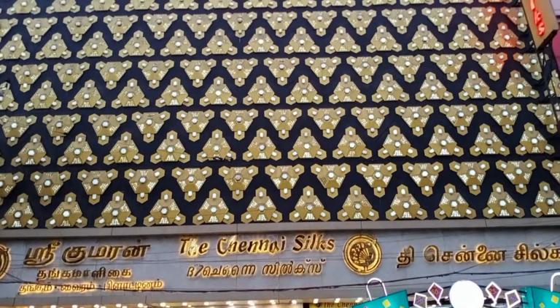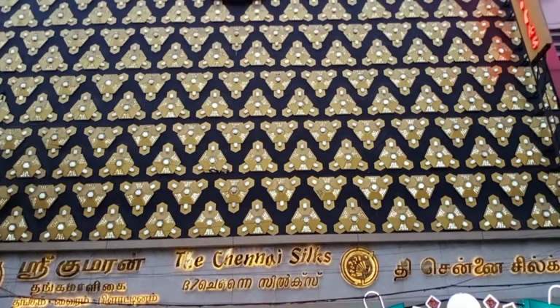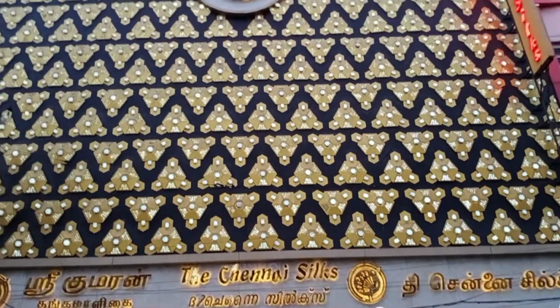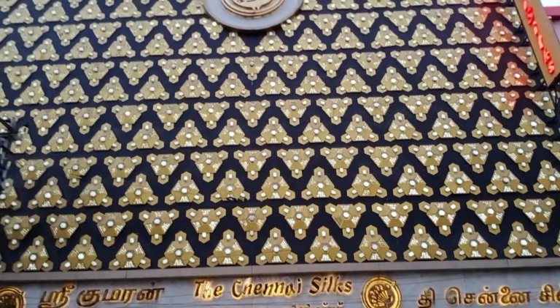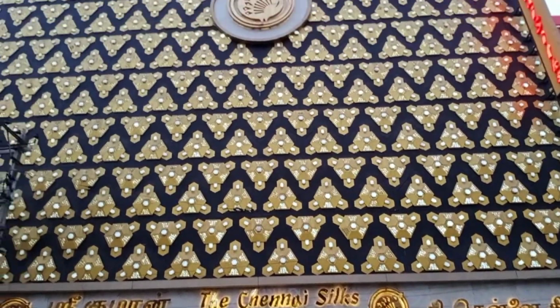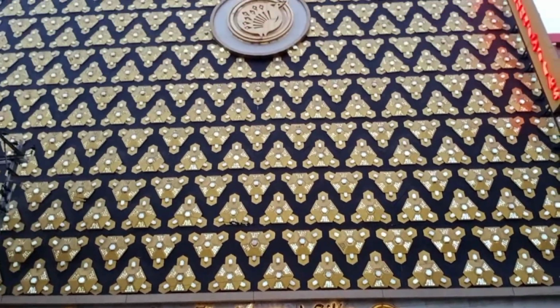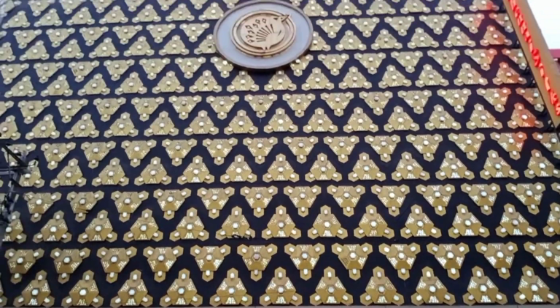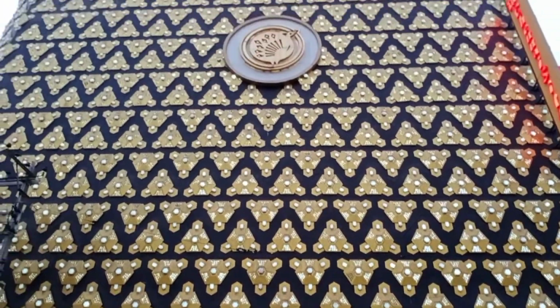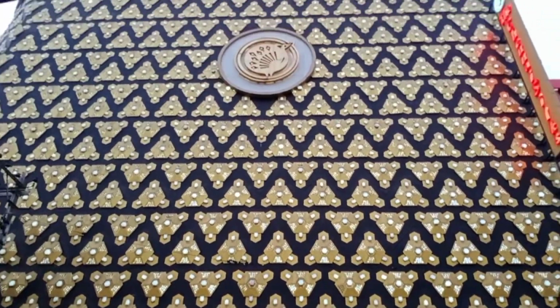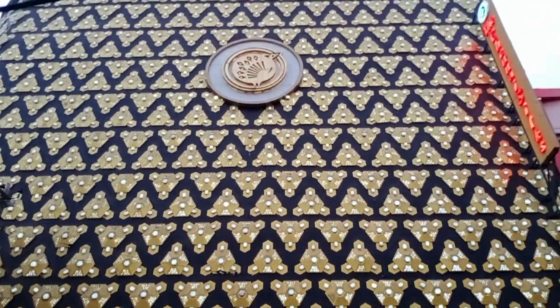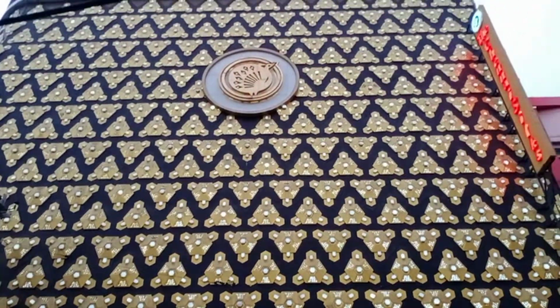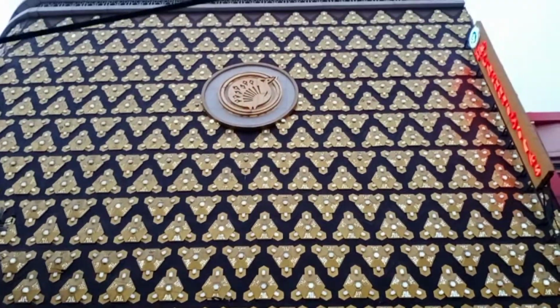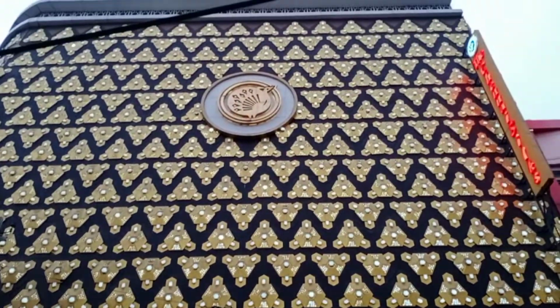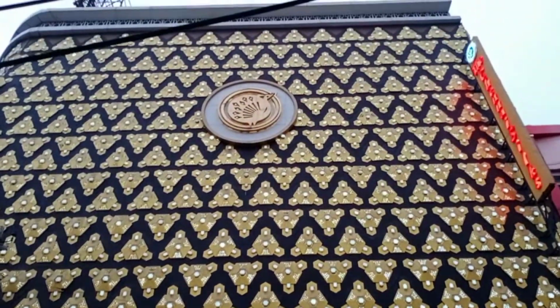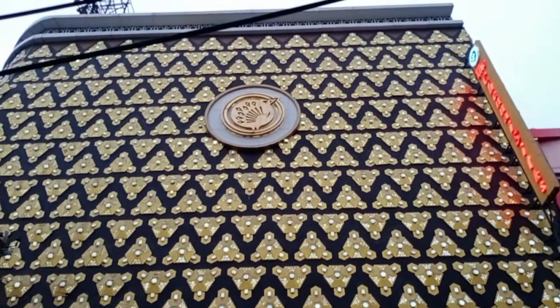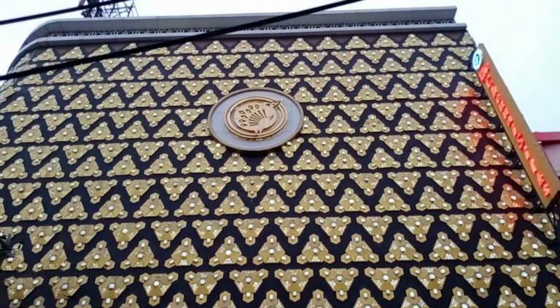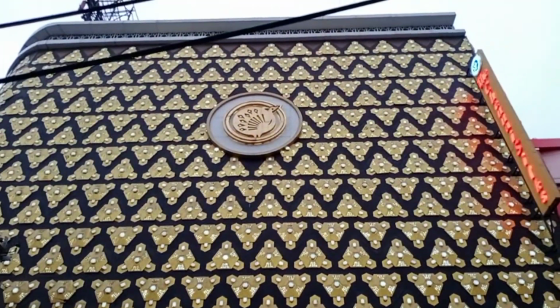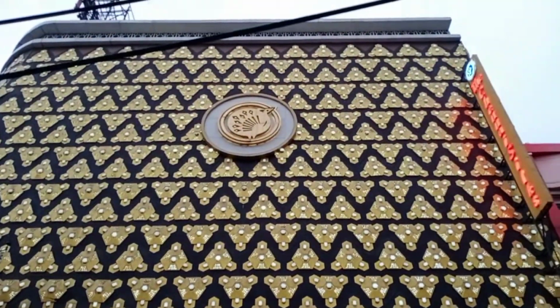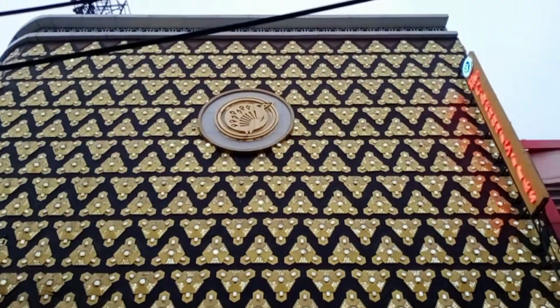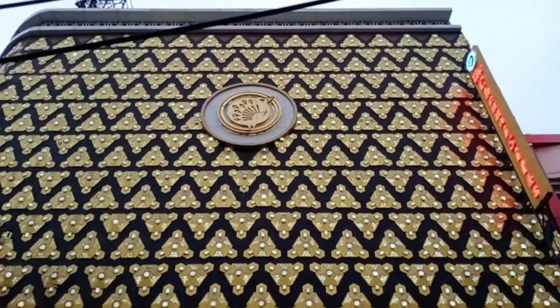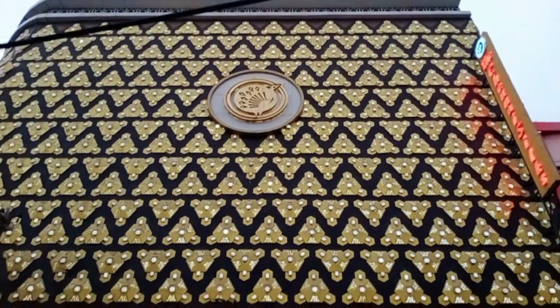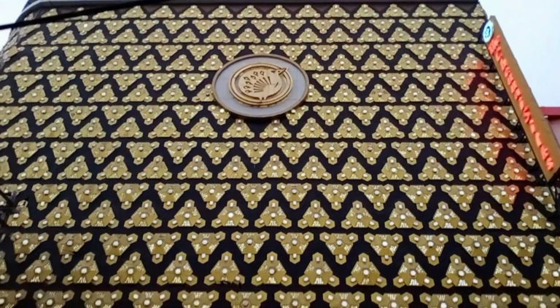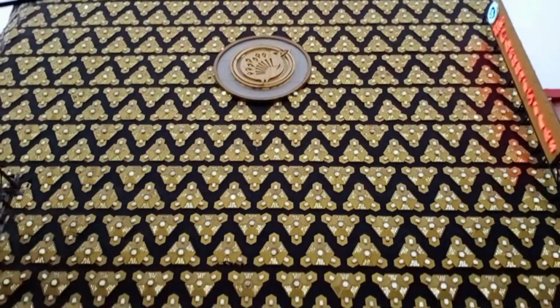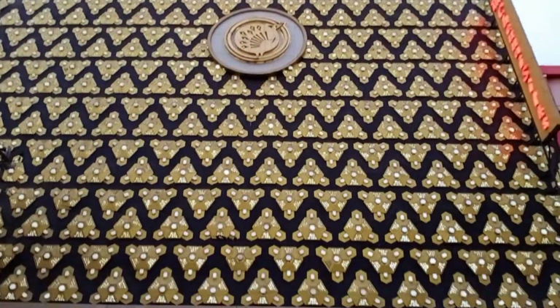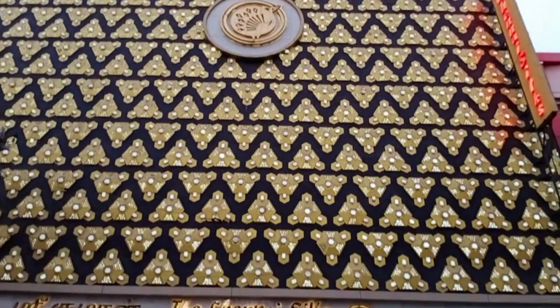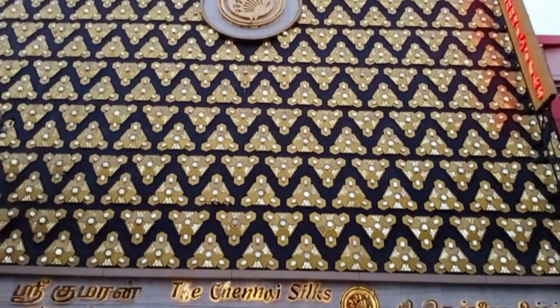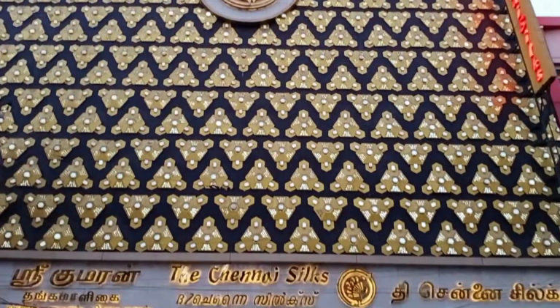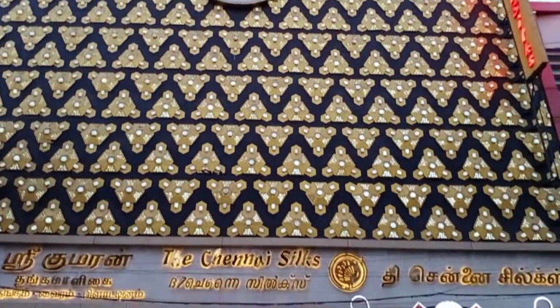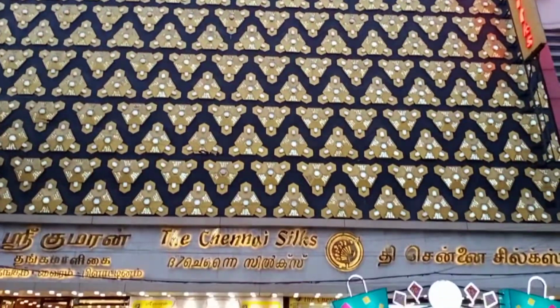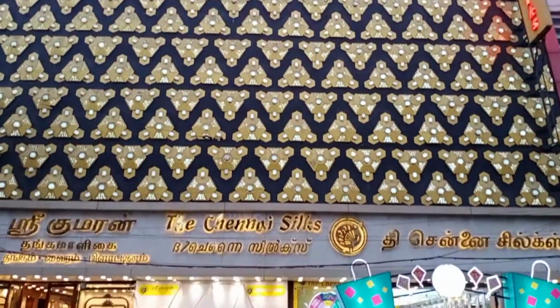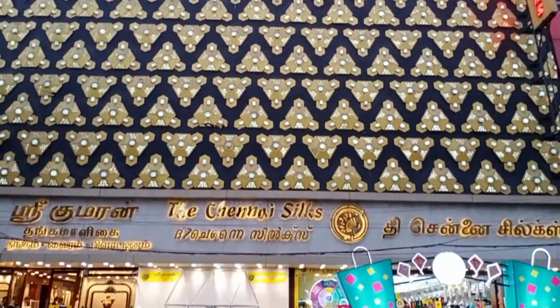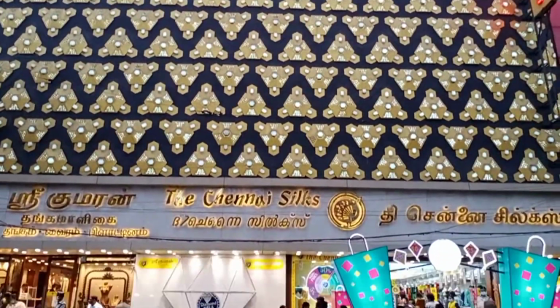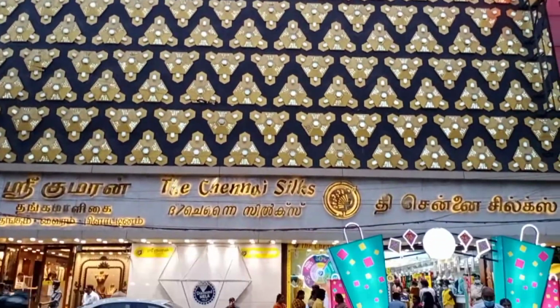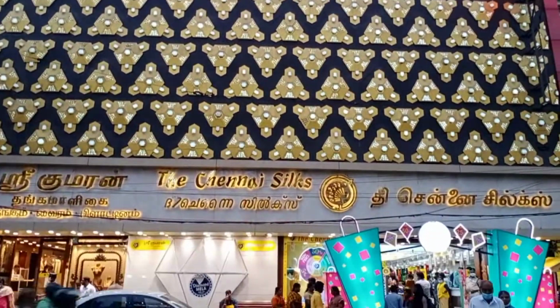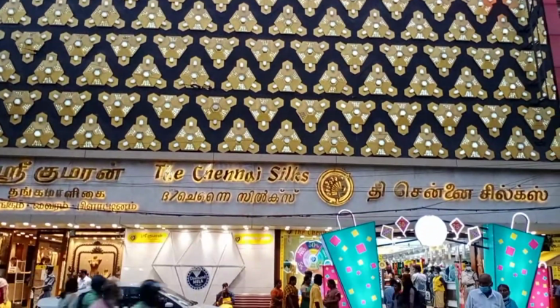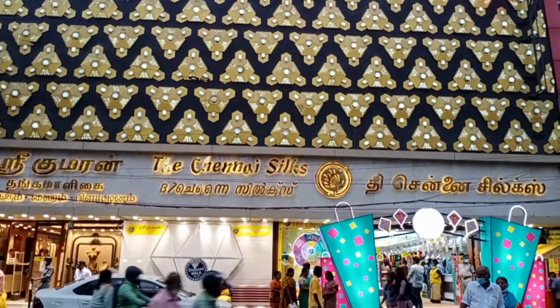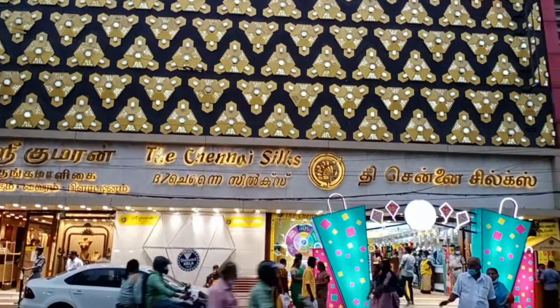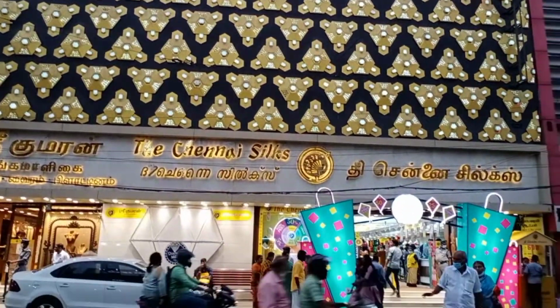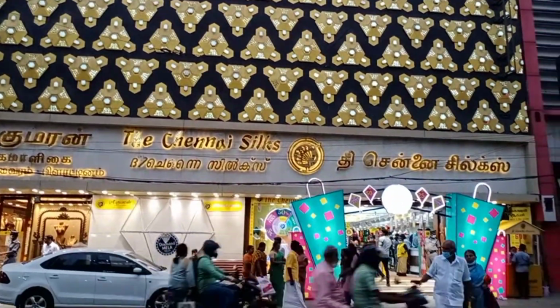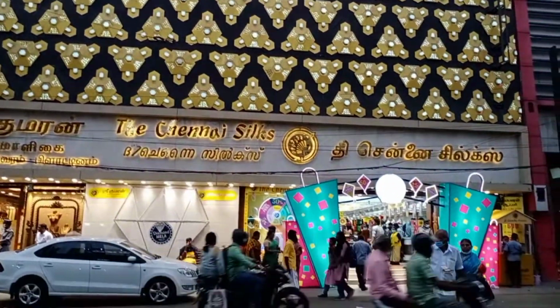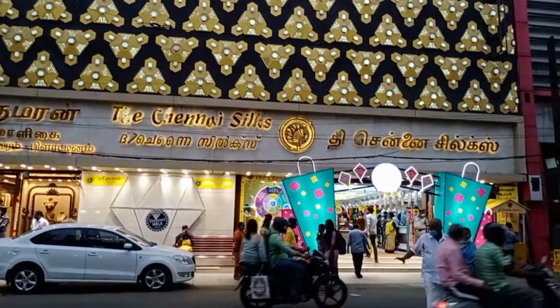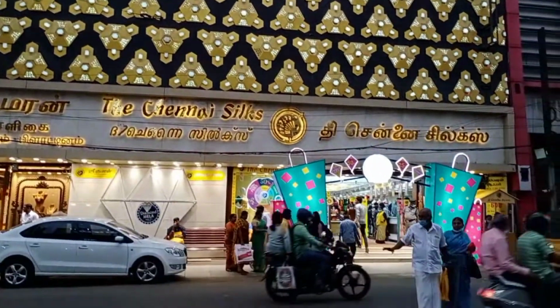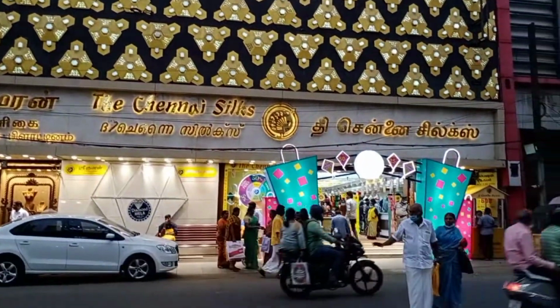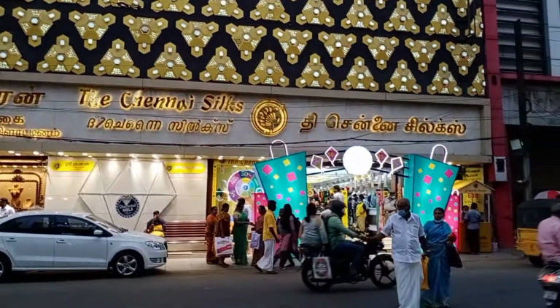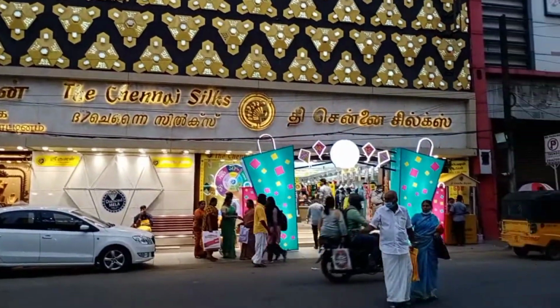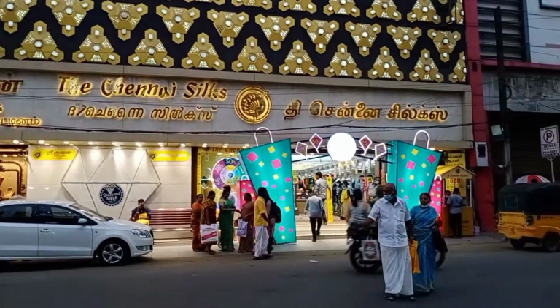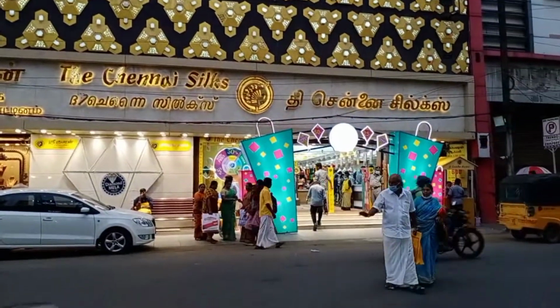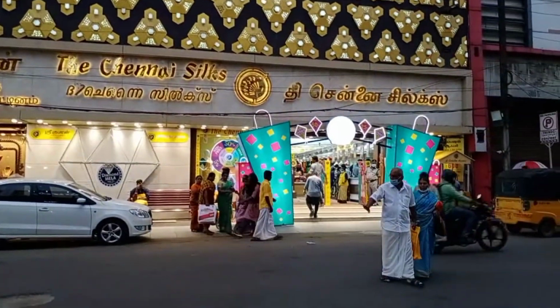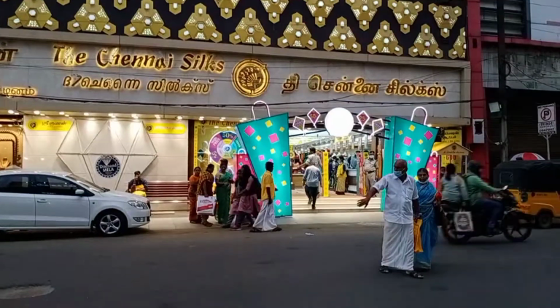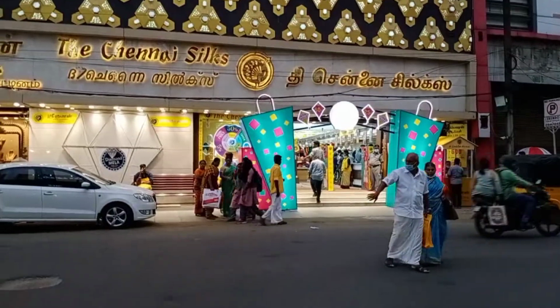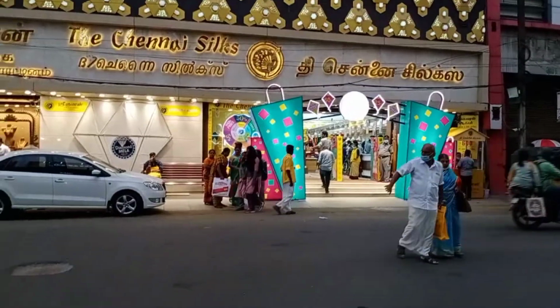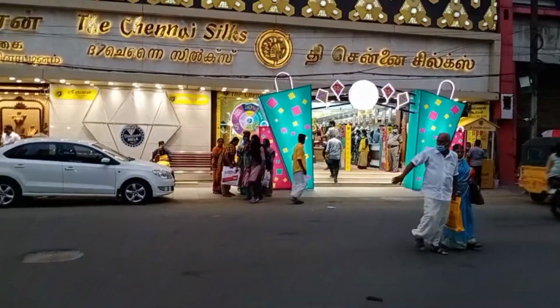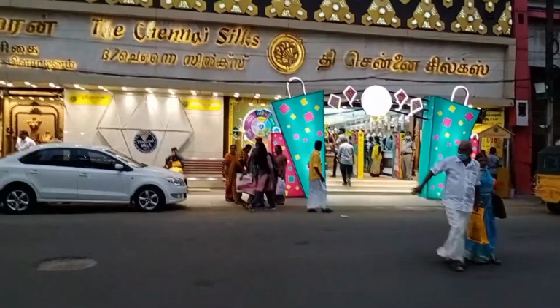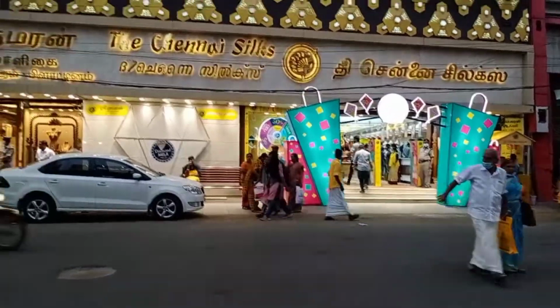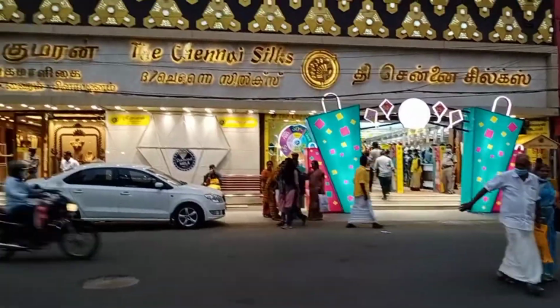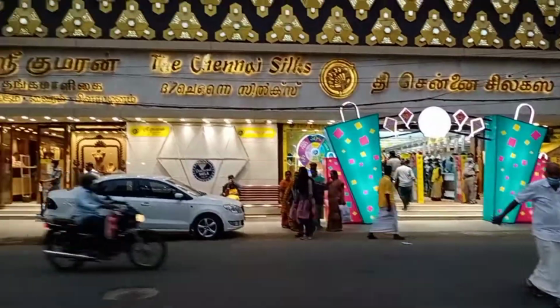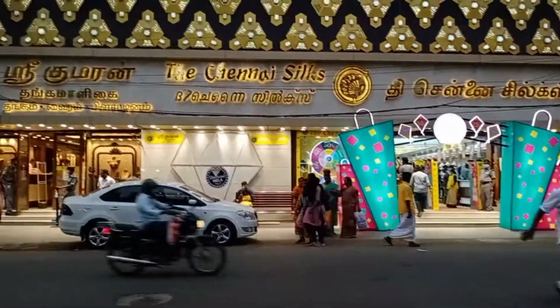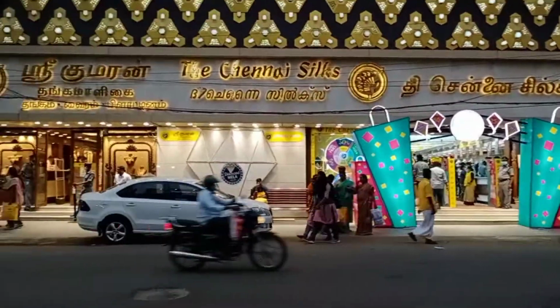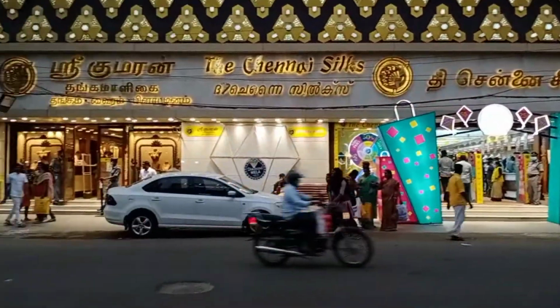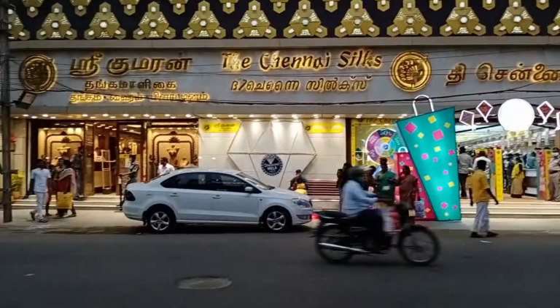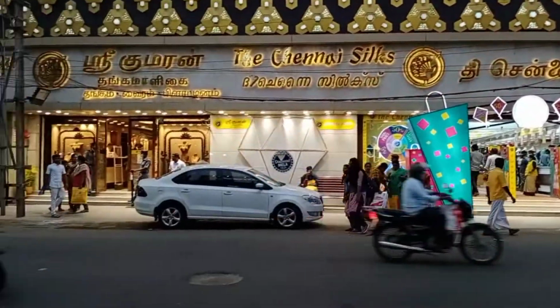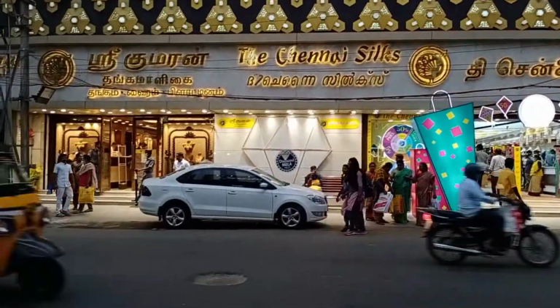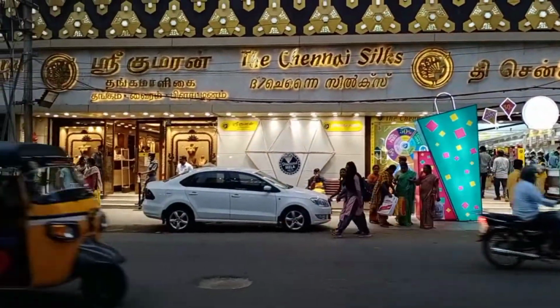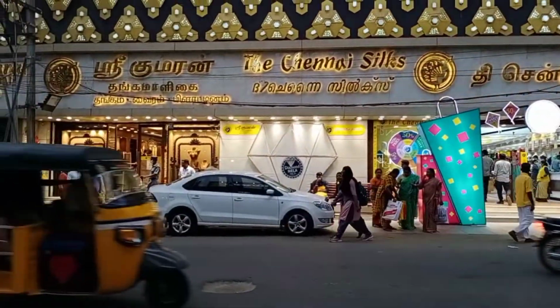Hi friends, welcome to Kovuyangadi. Today we are going to talk about Chennai Silks. I am going to show you a great Chennai Silks video.